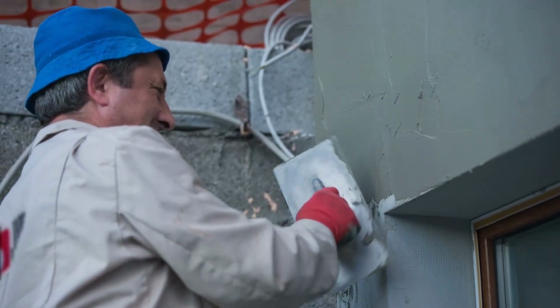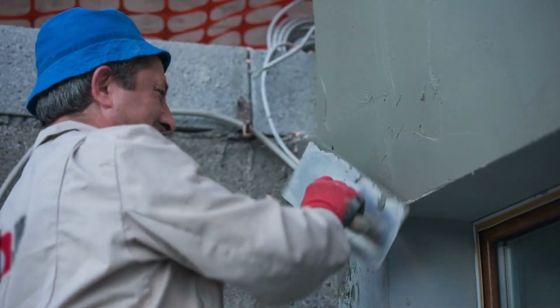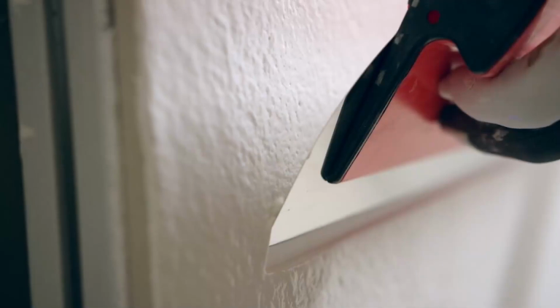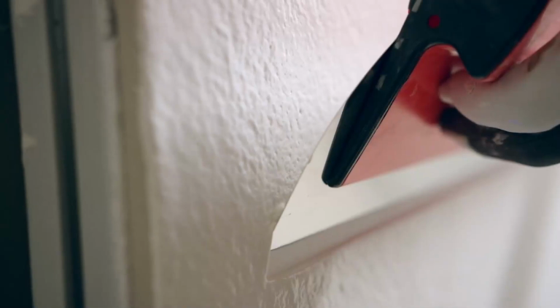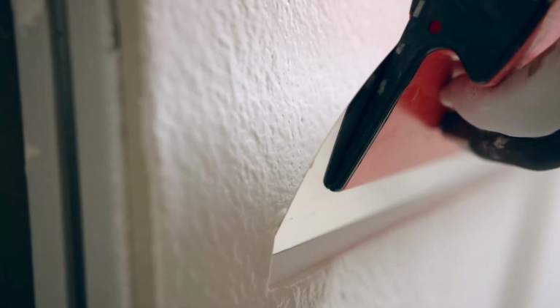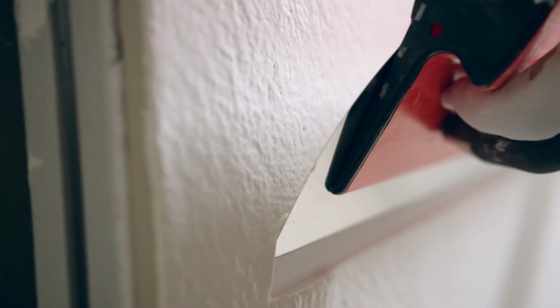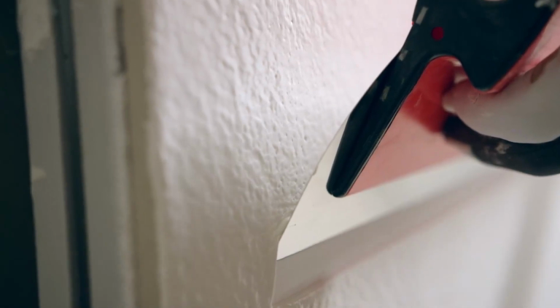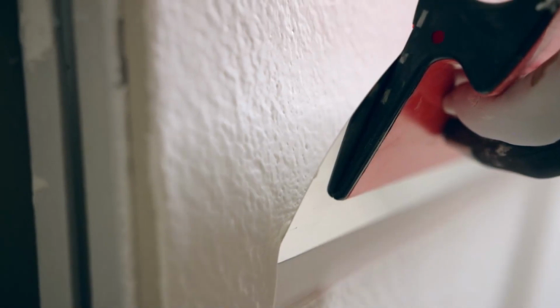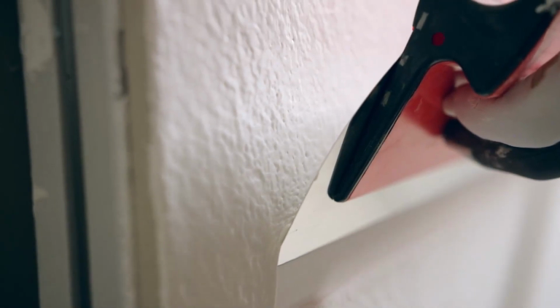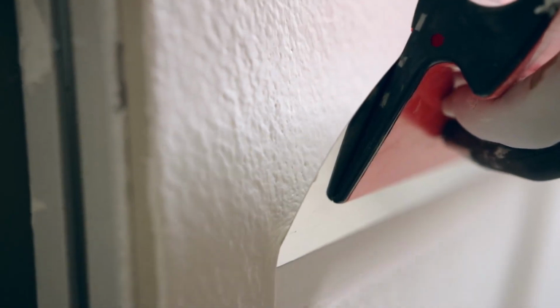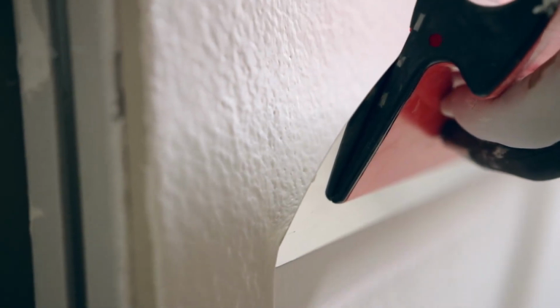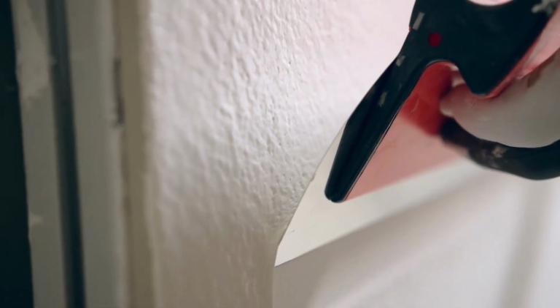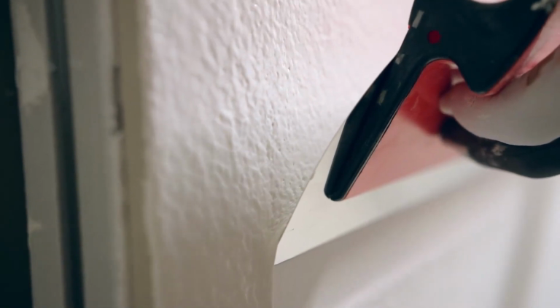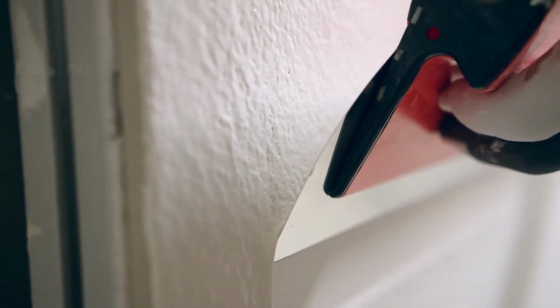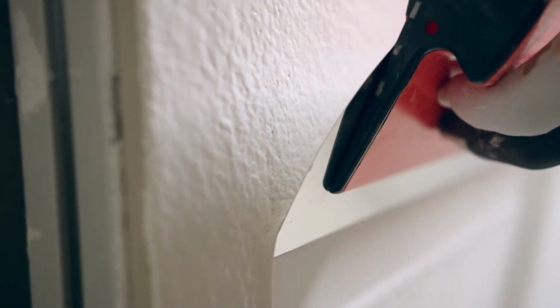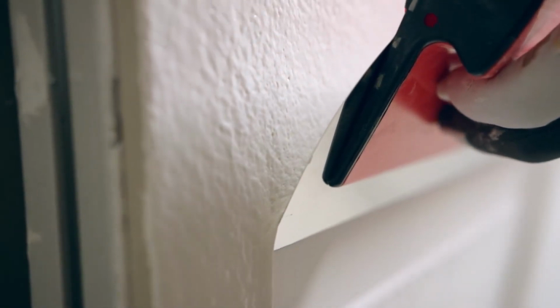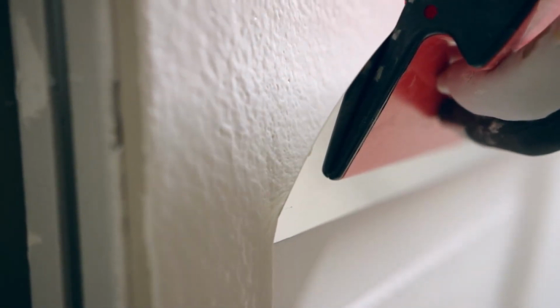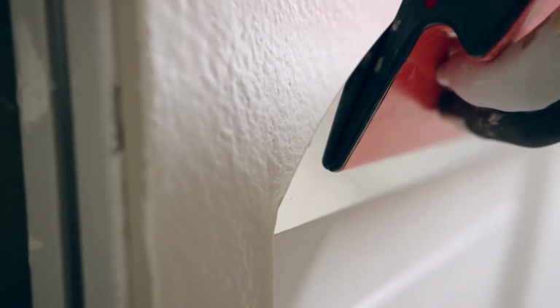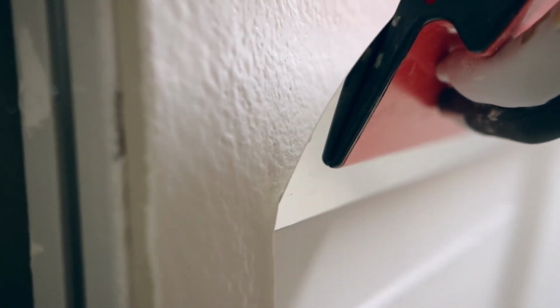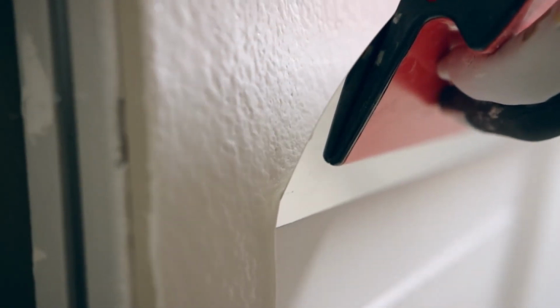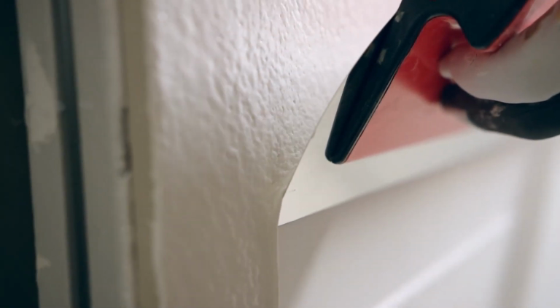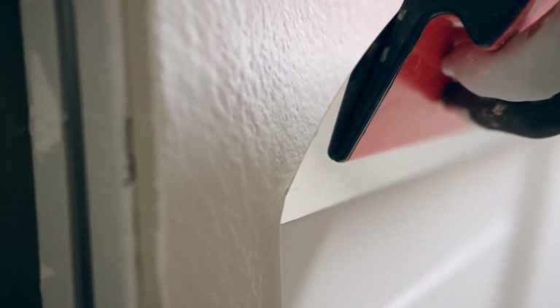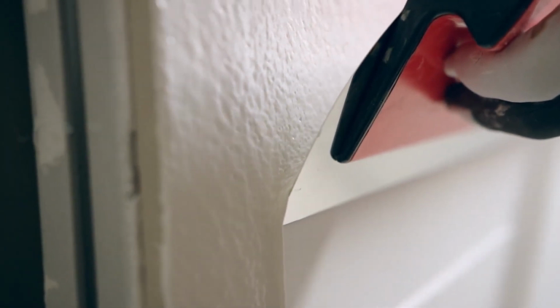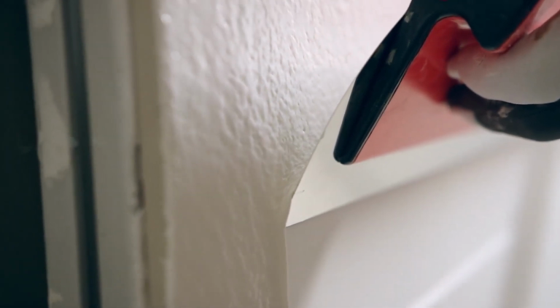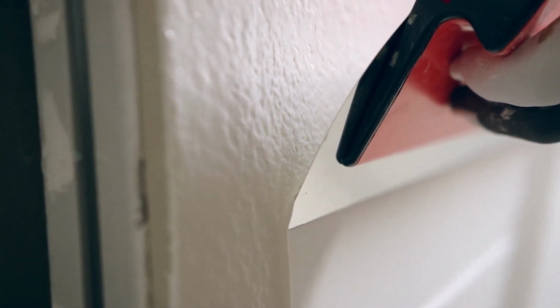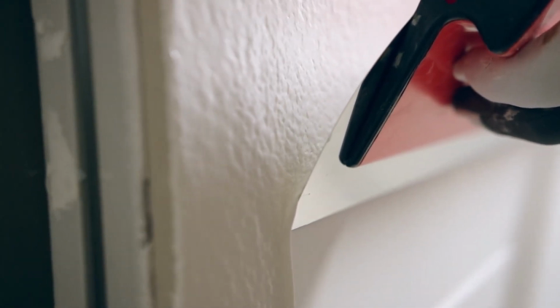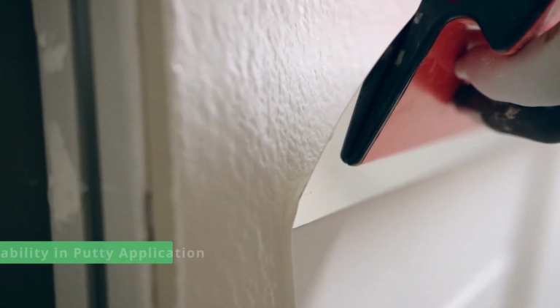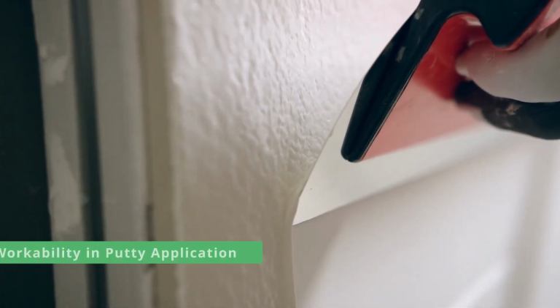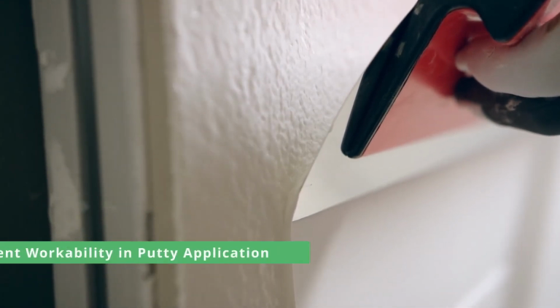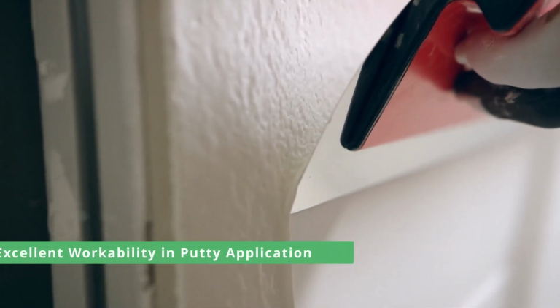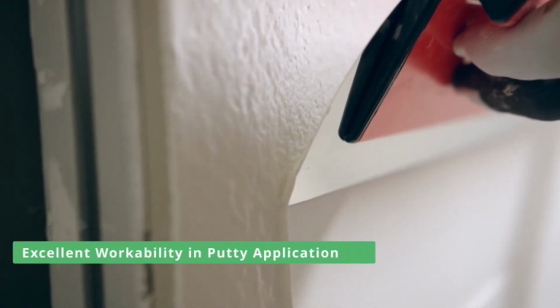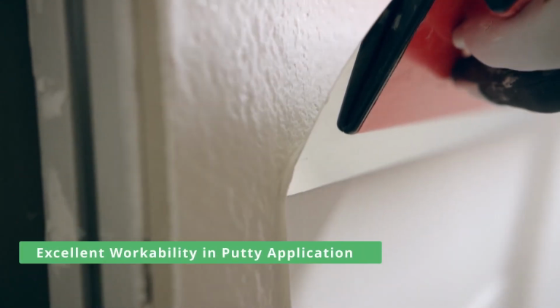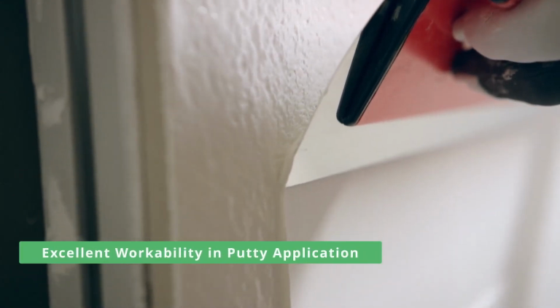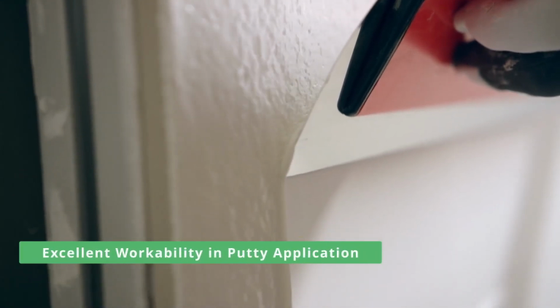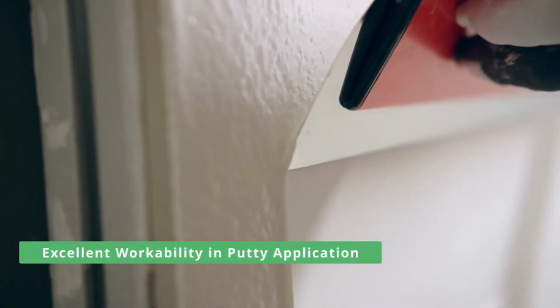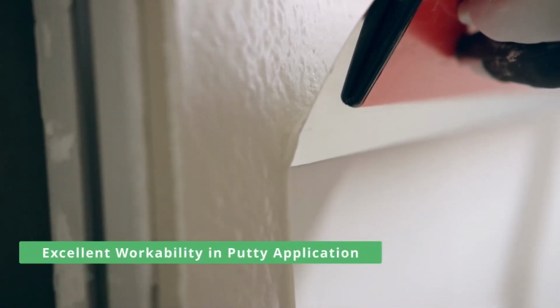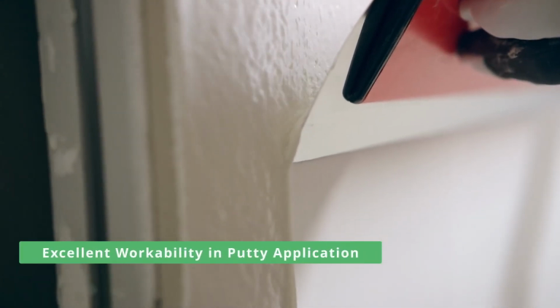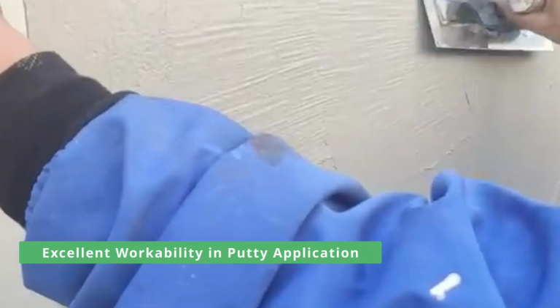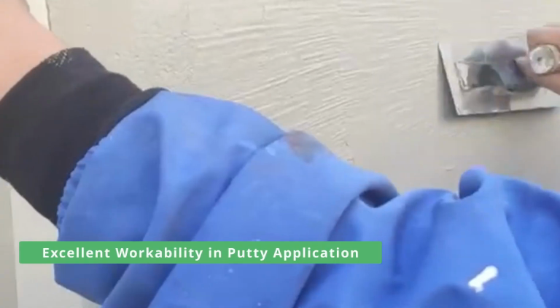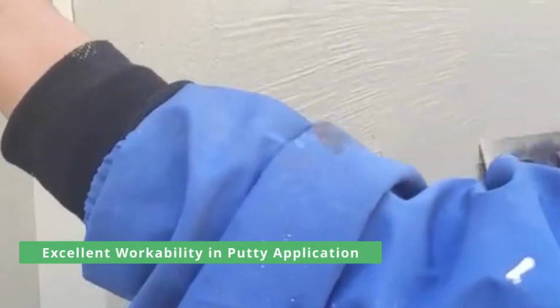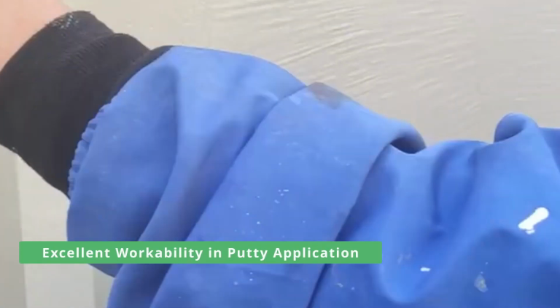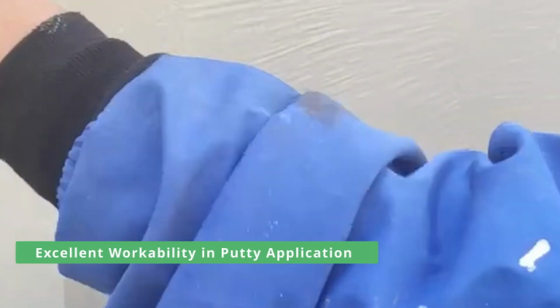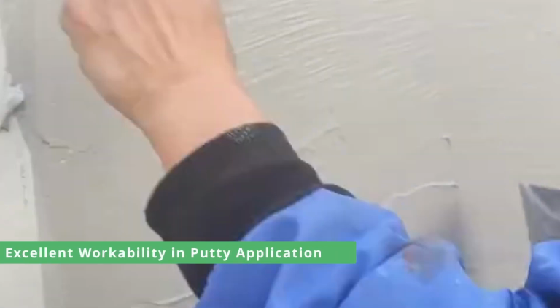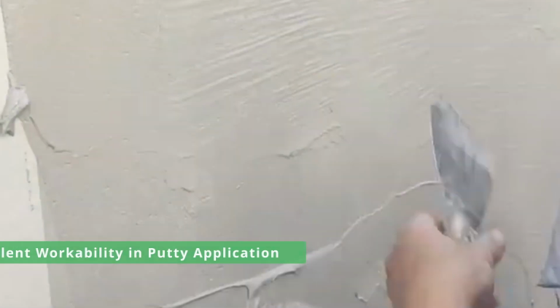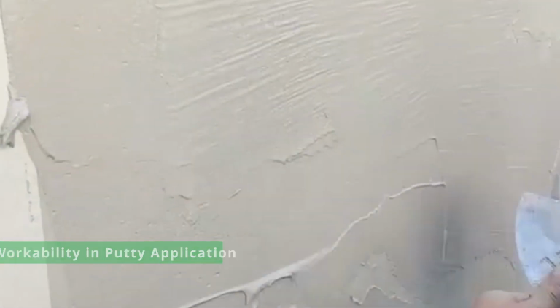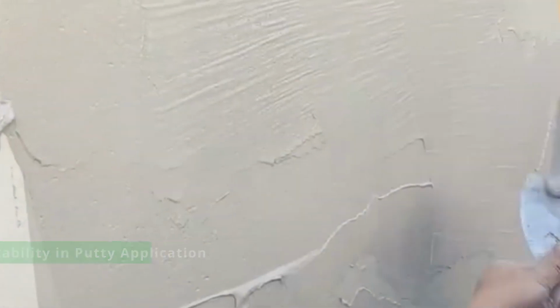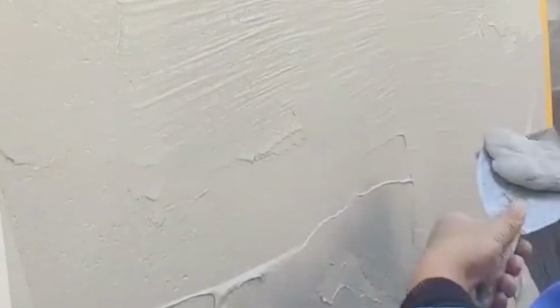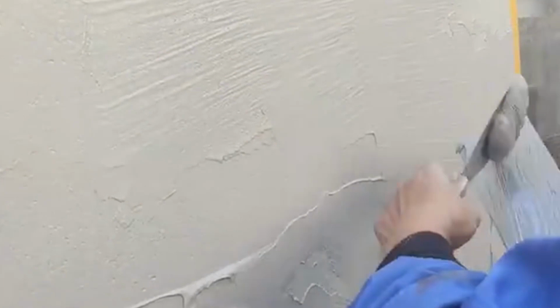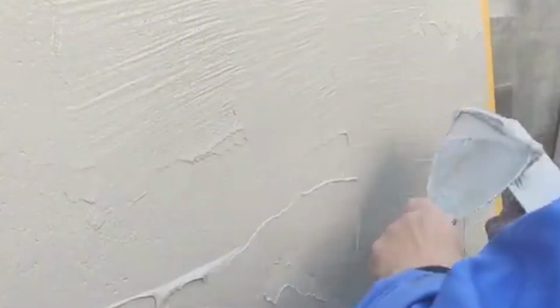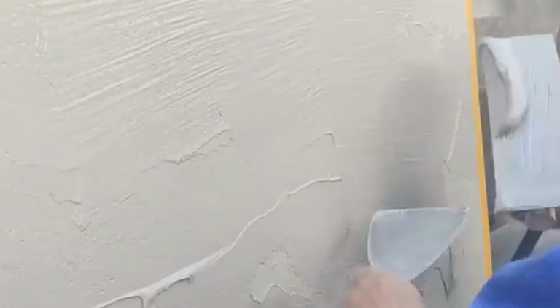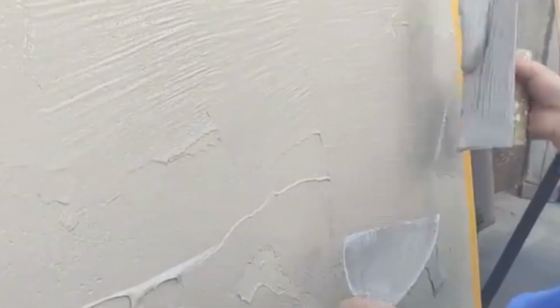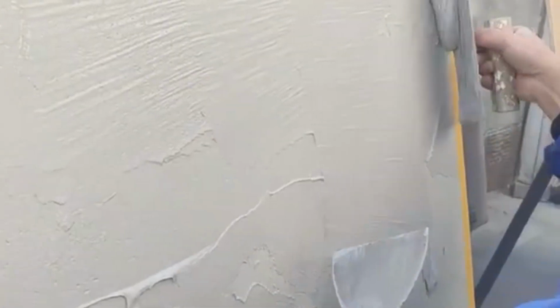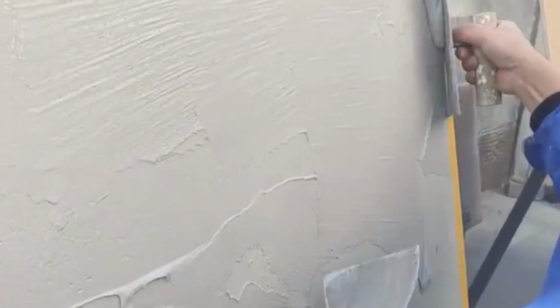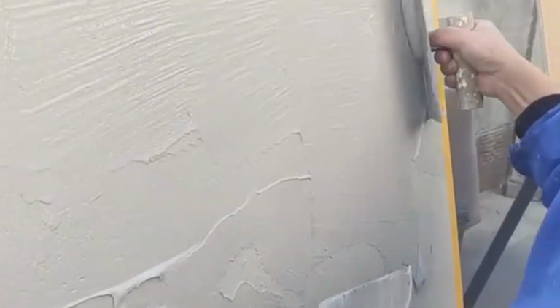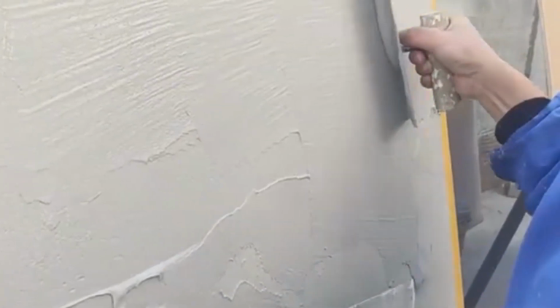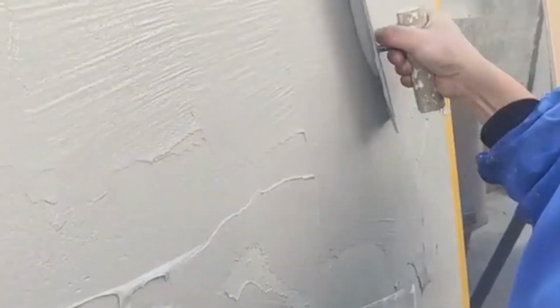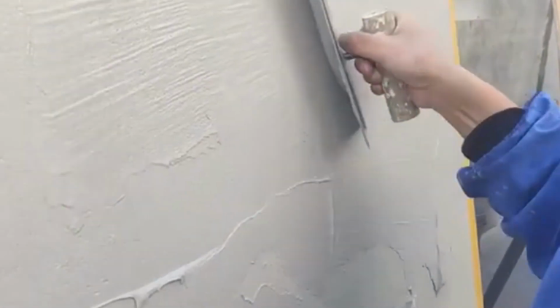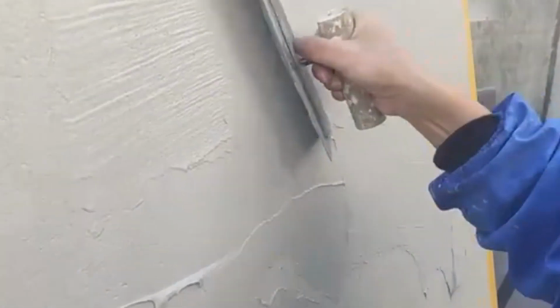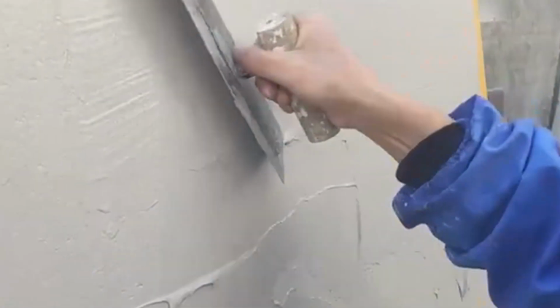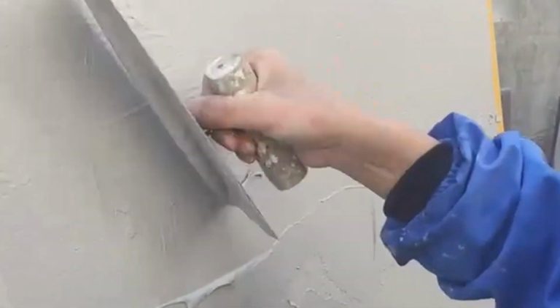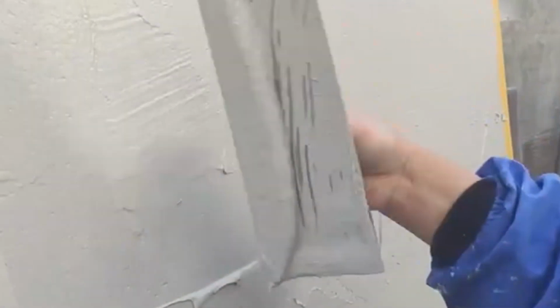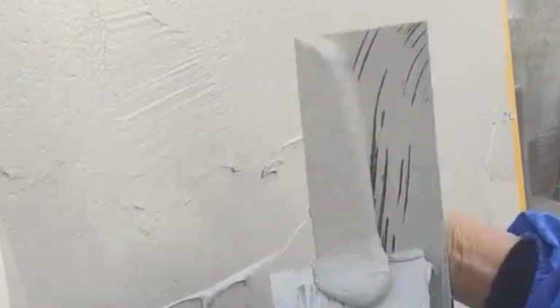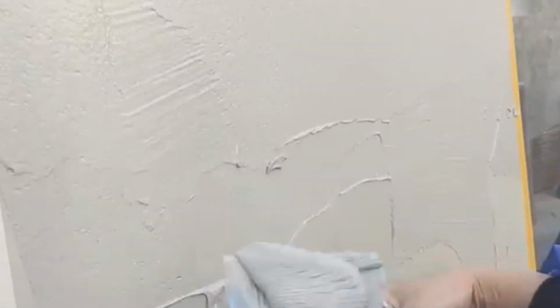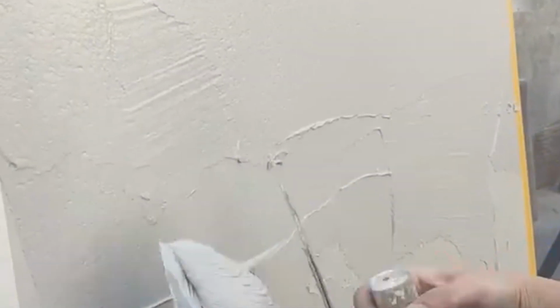Additionally, HPMC acts as a lubricant, providing excellent workability to putty powder during application.